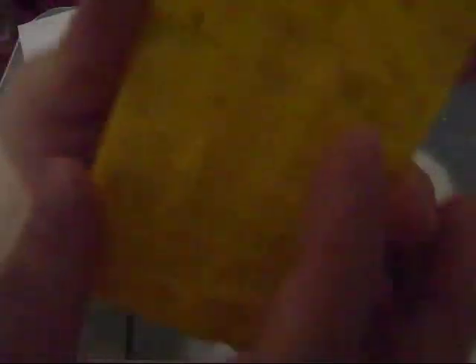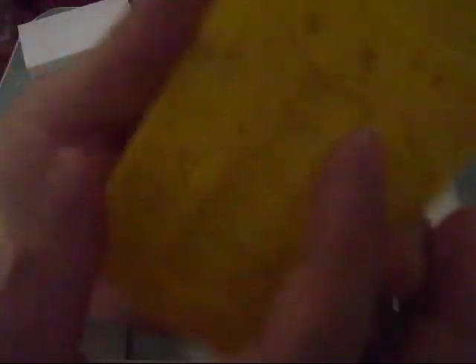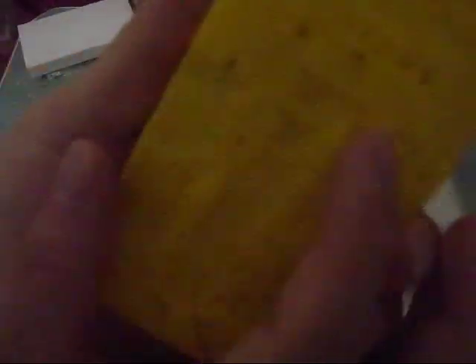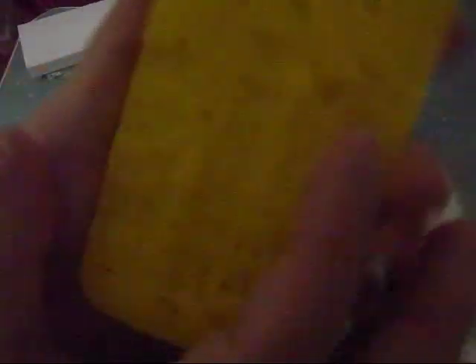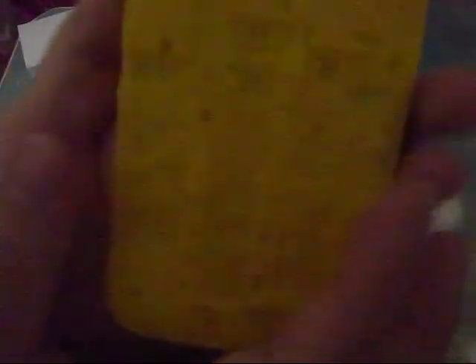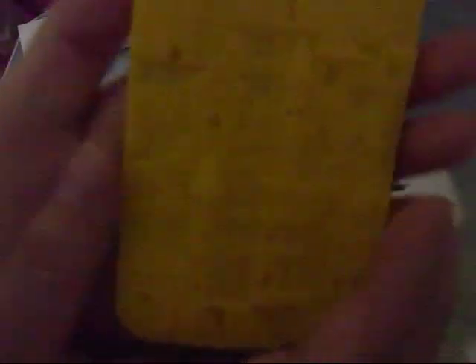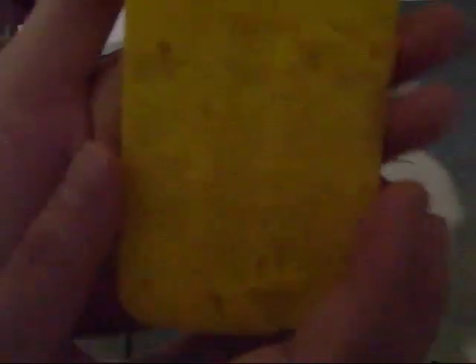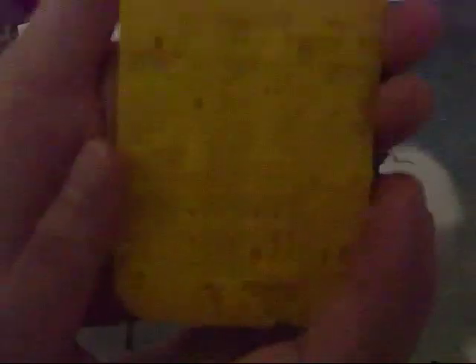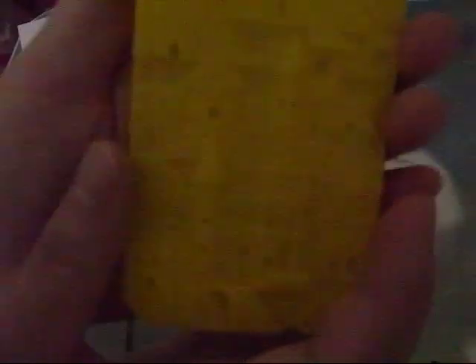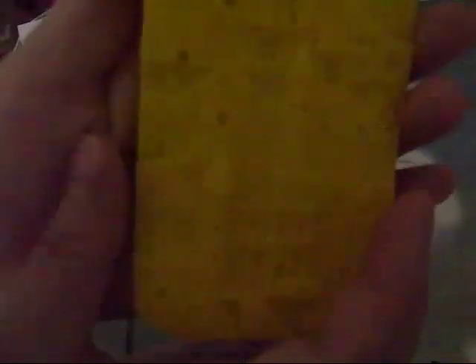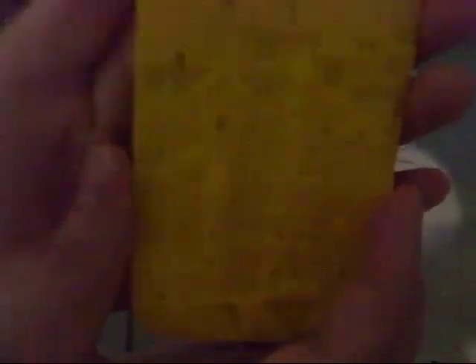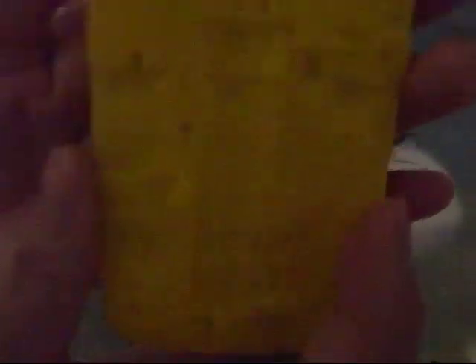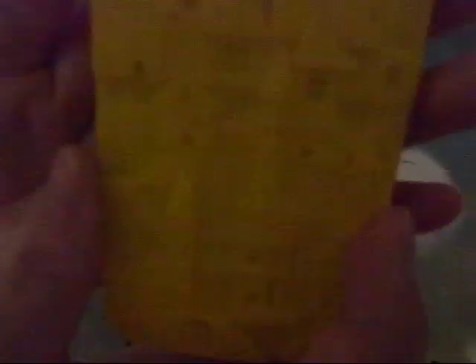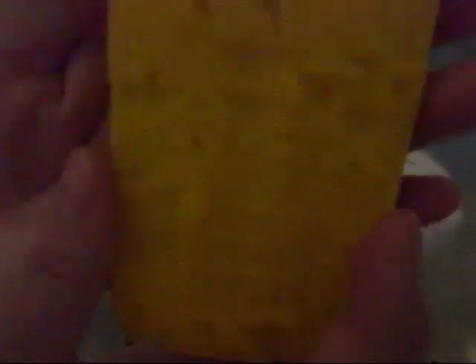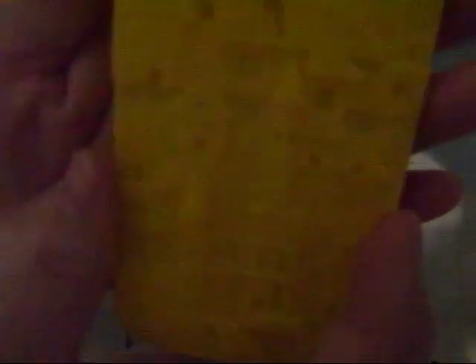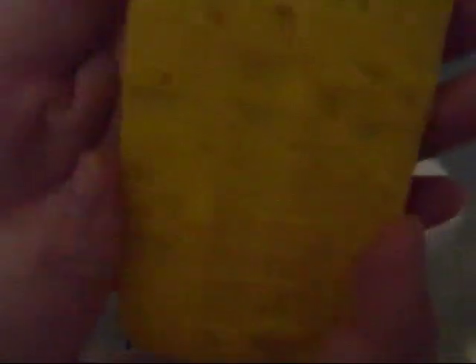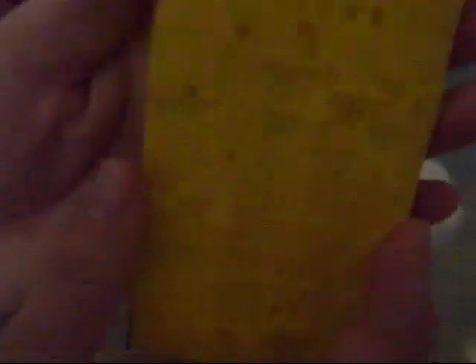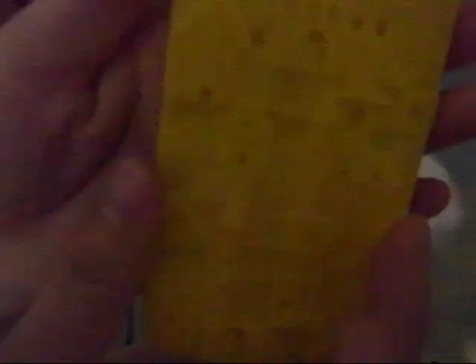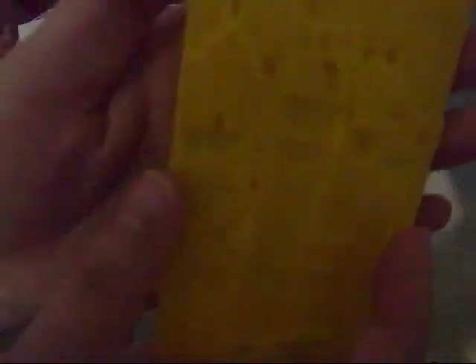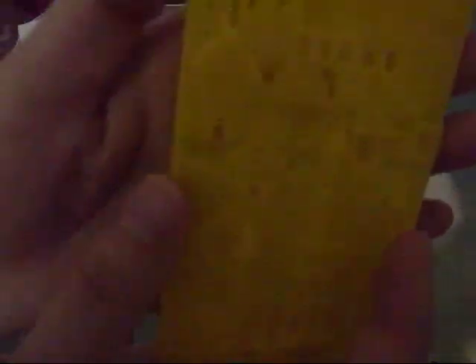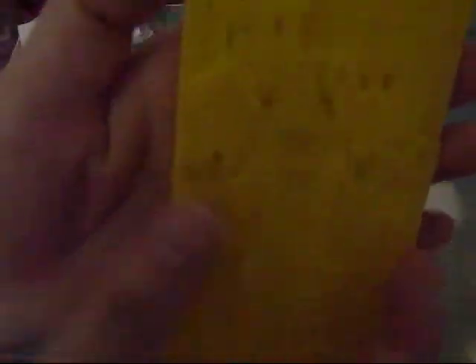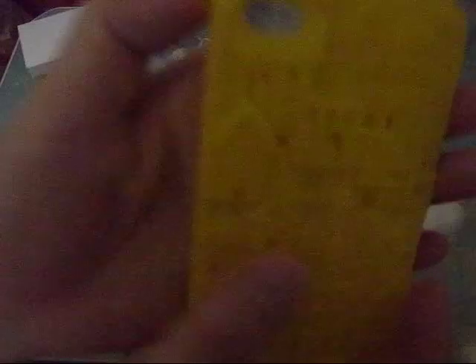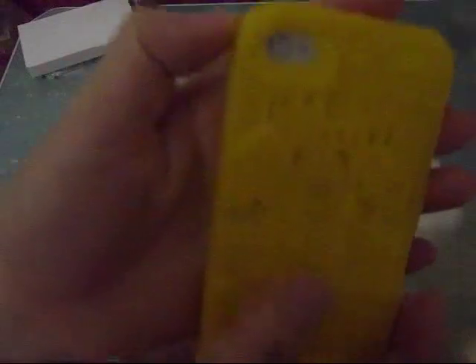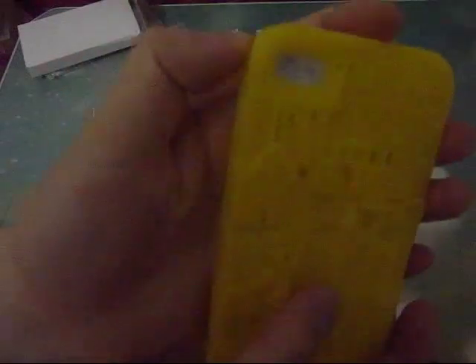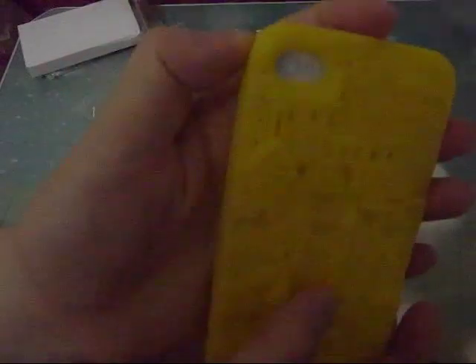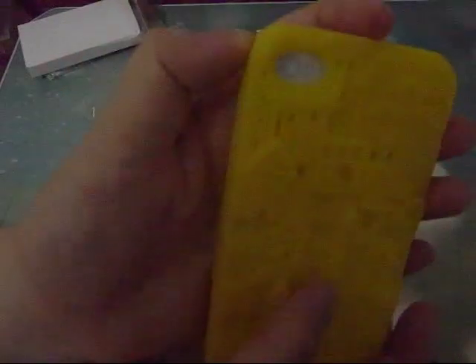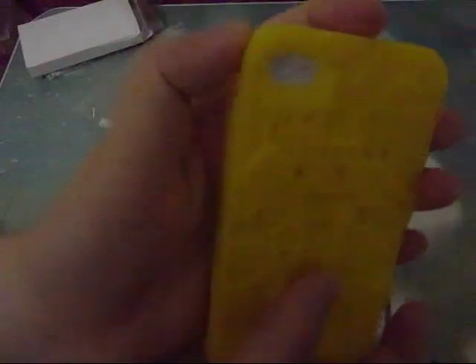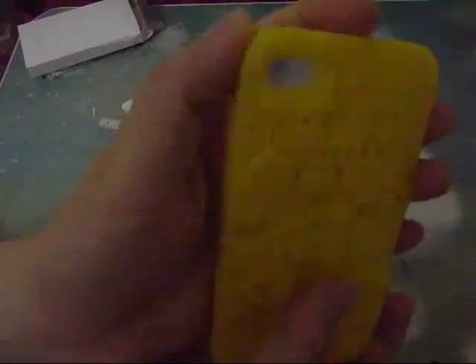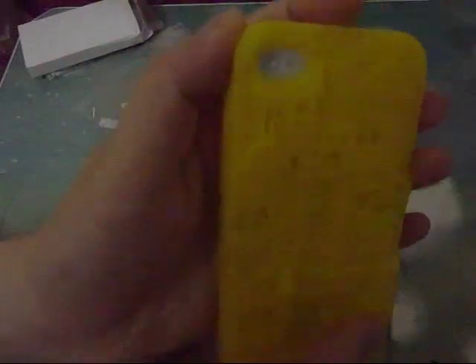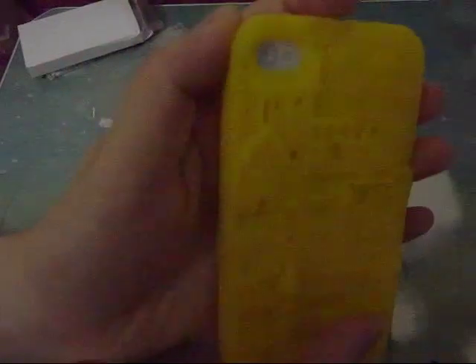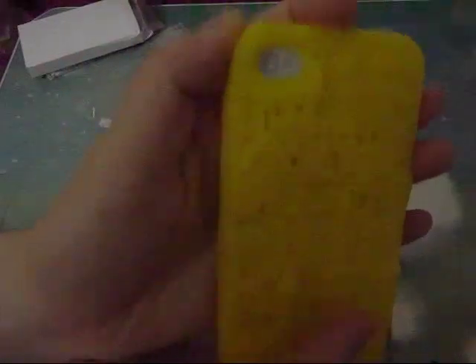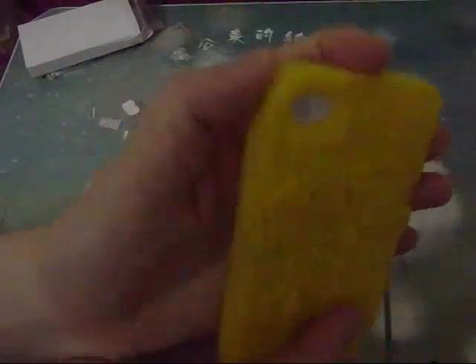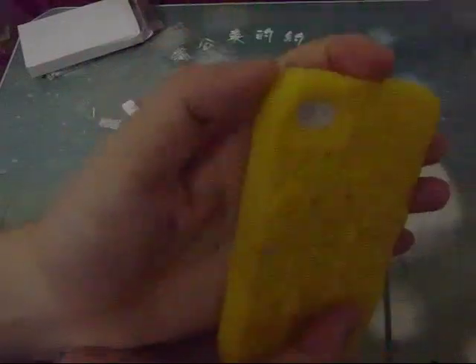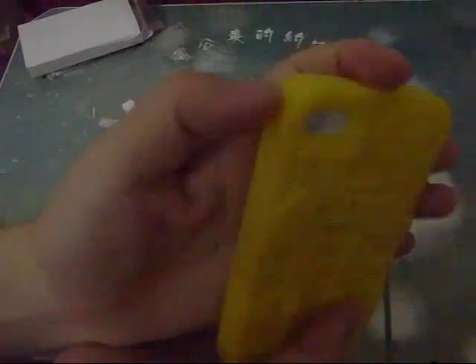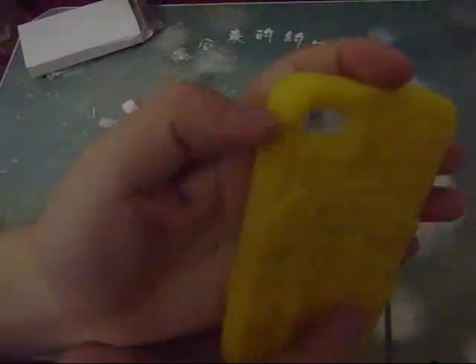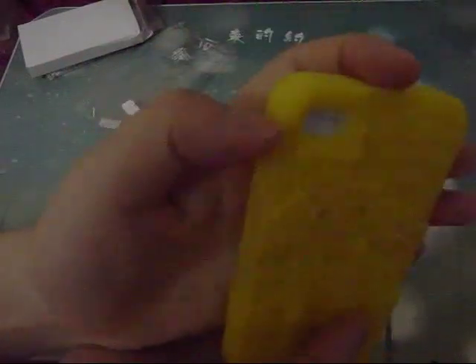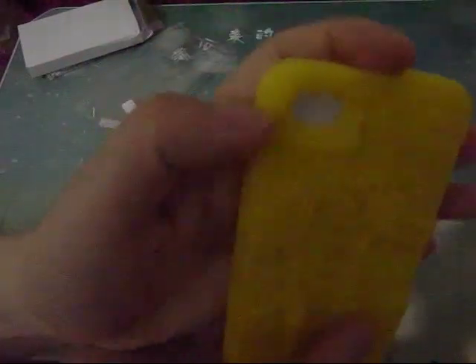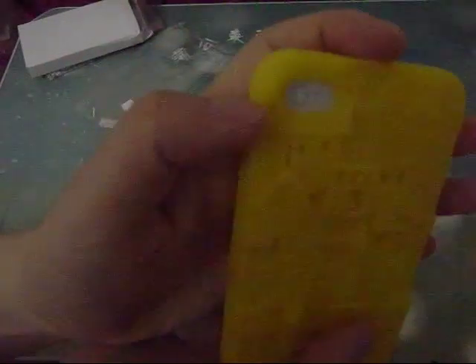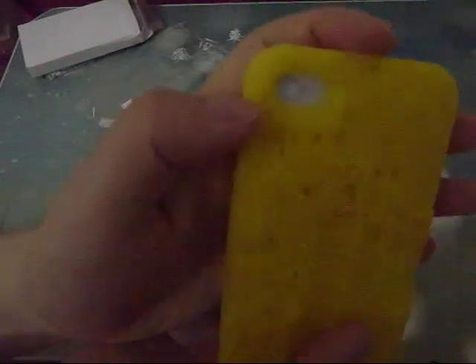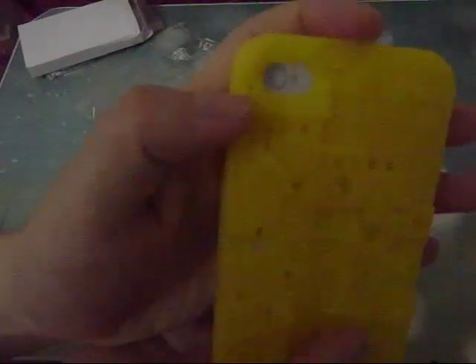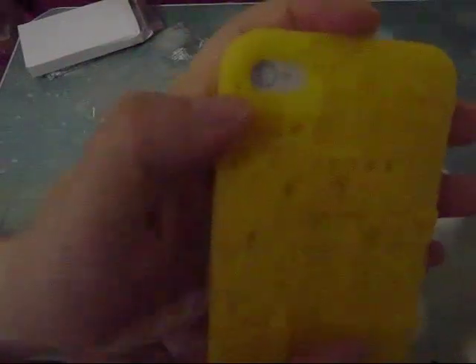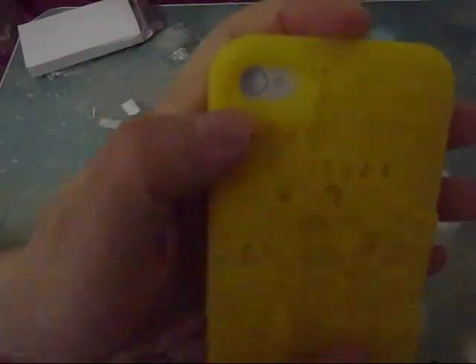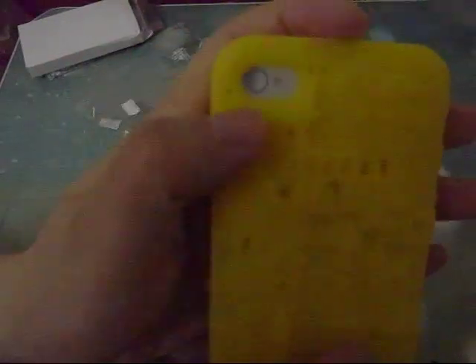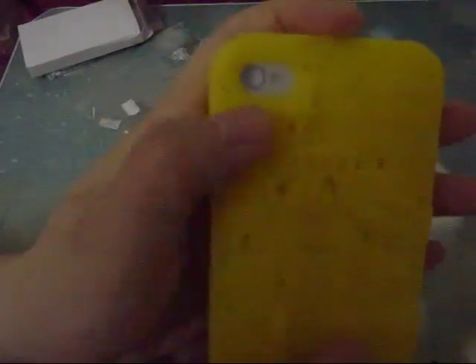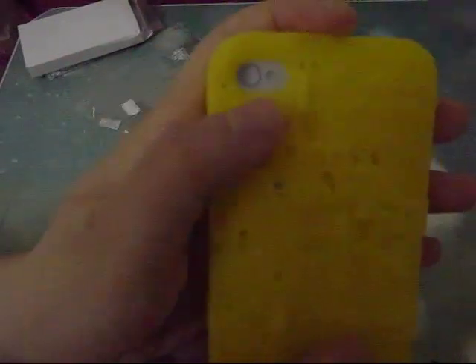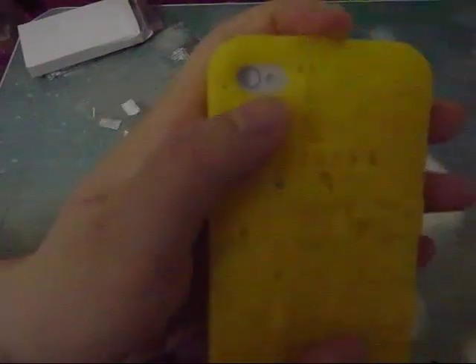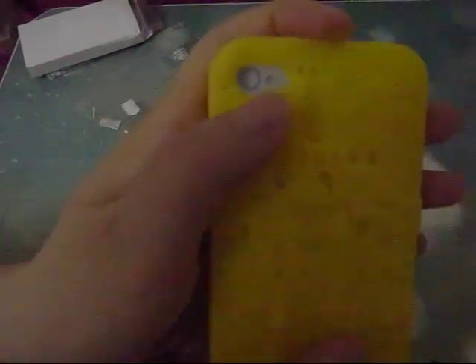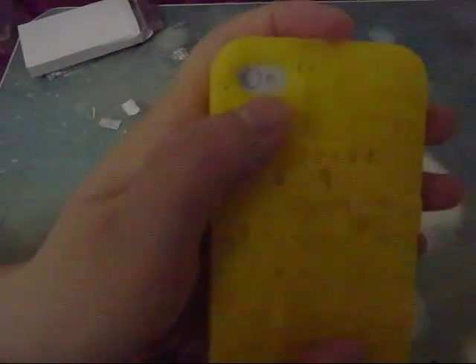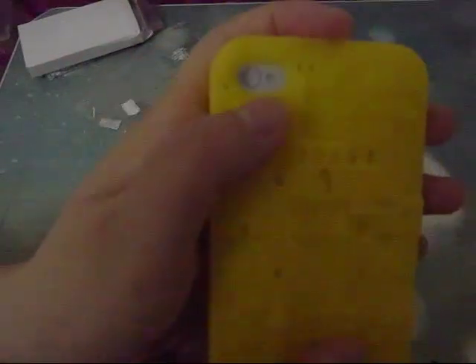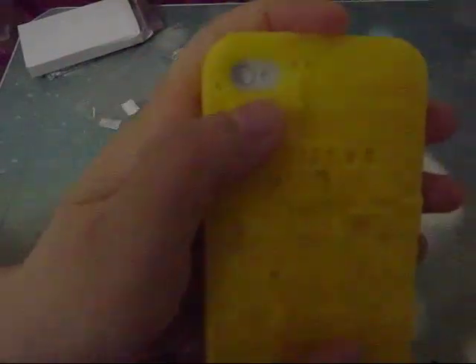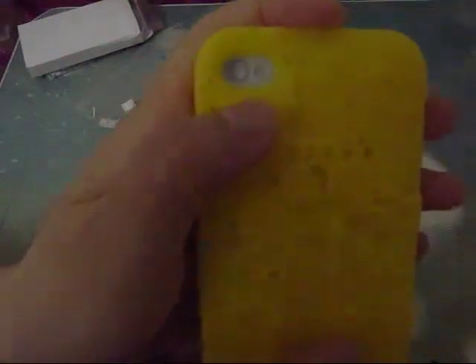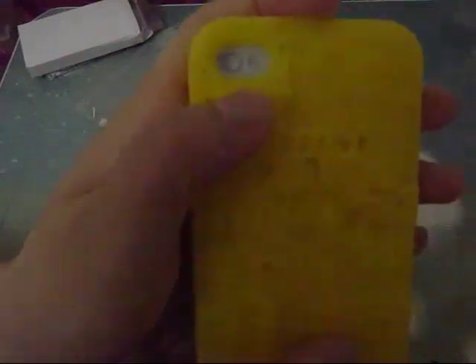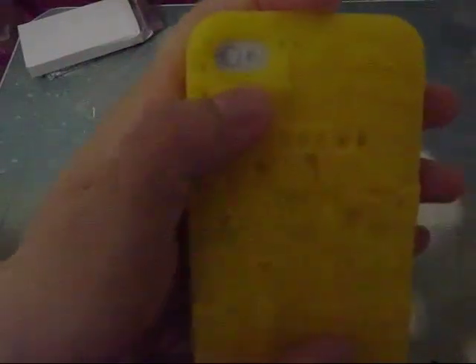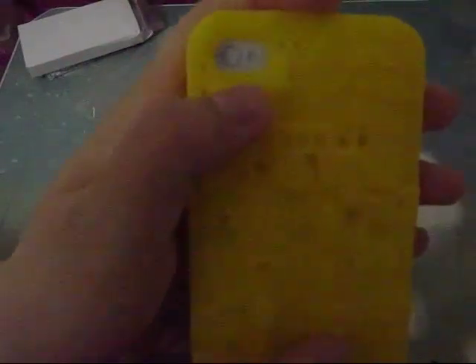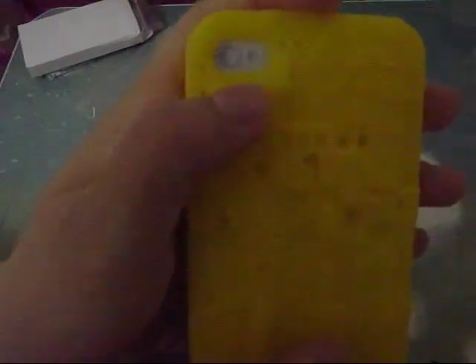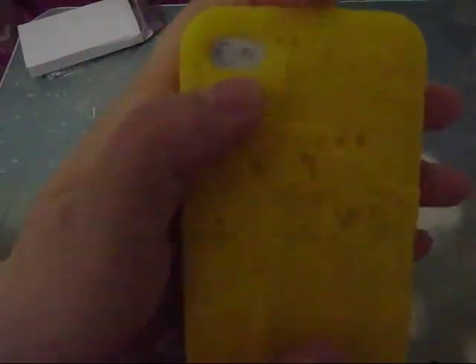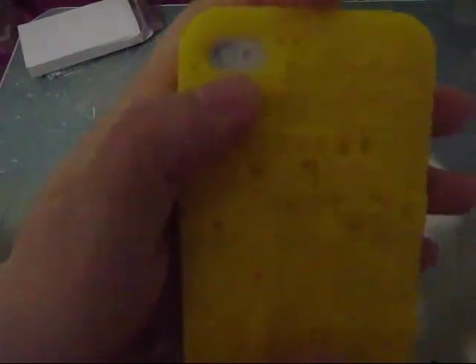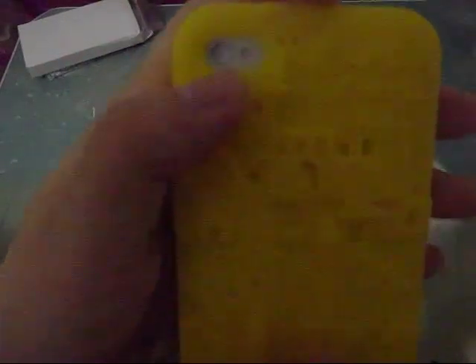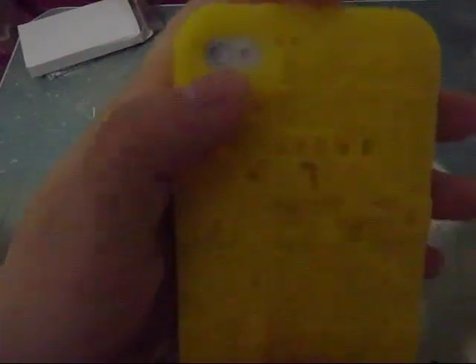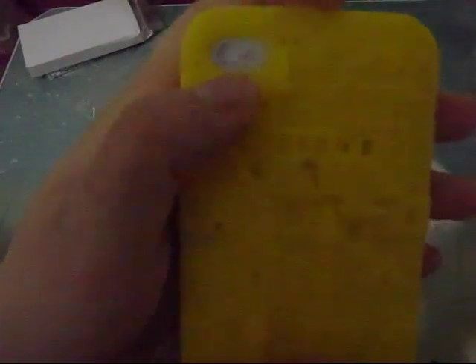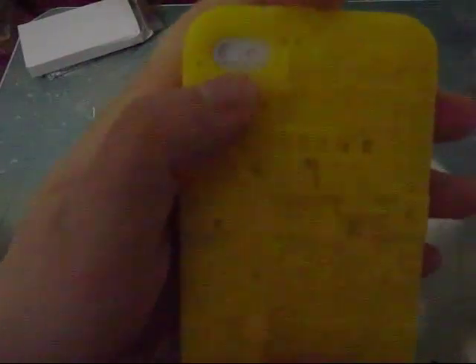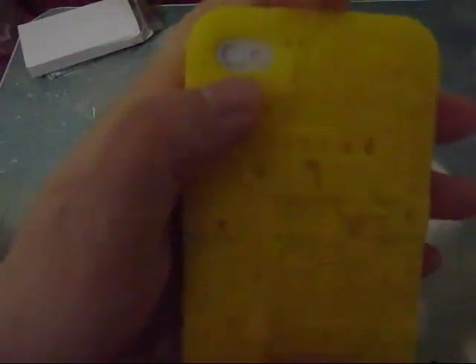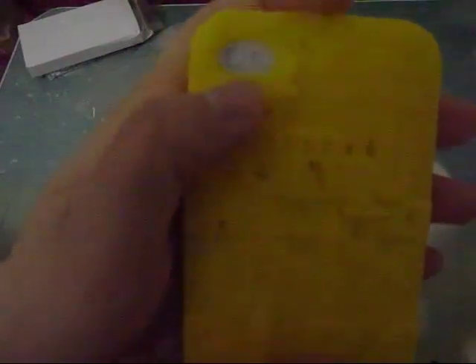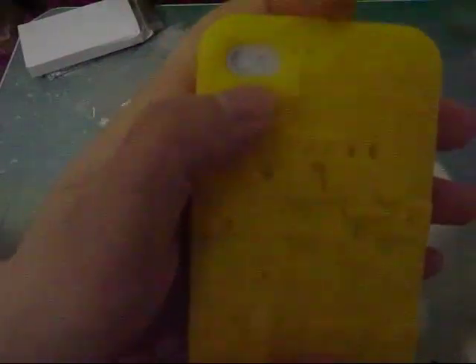On the back of the case, here is the cutout for the camera.